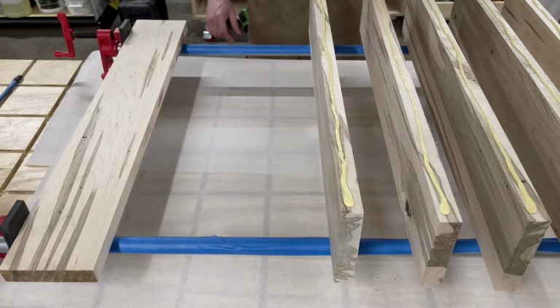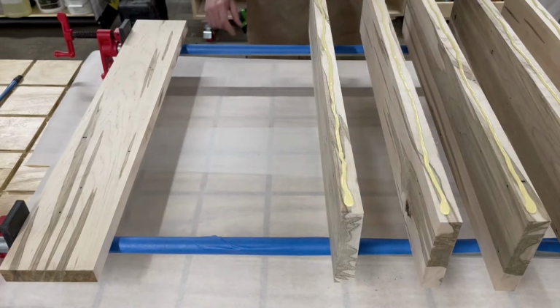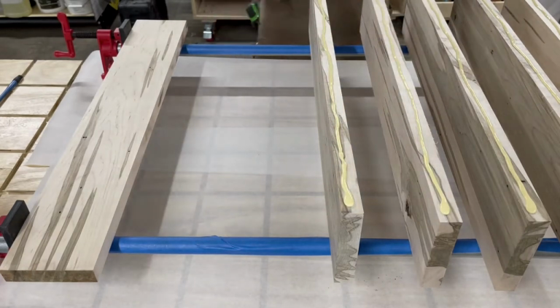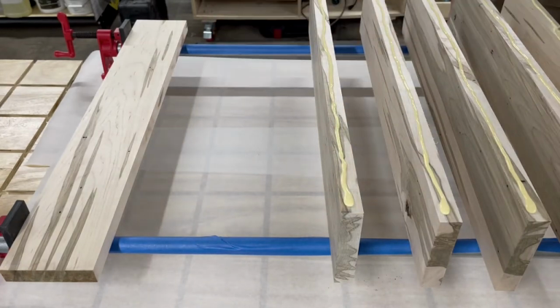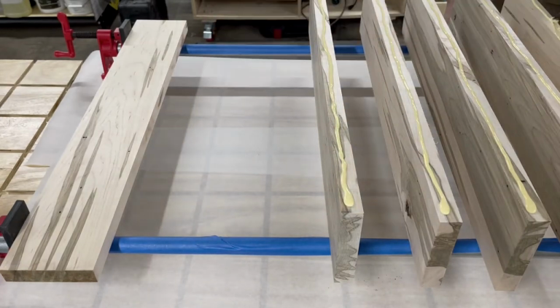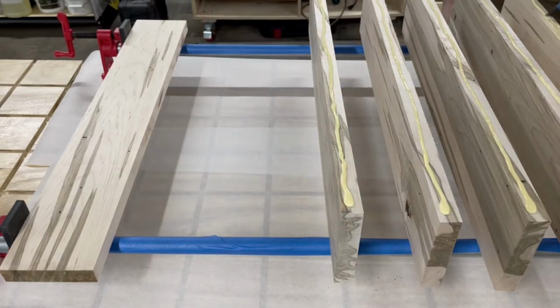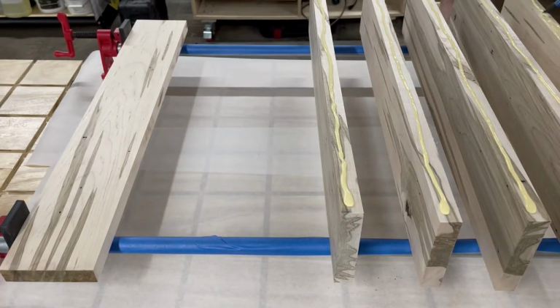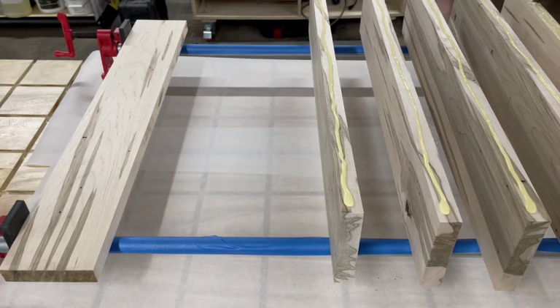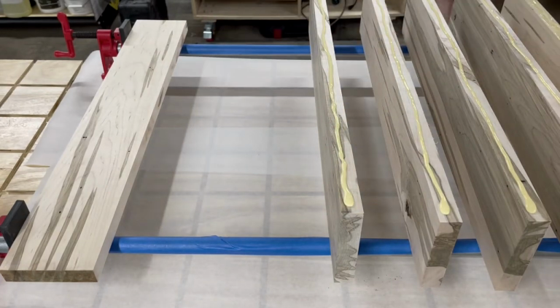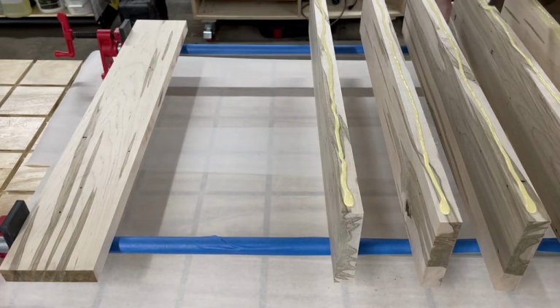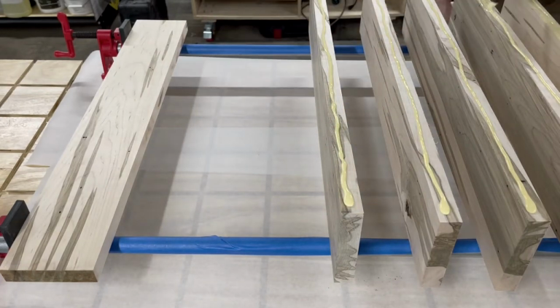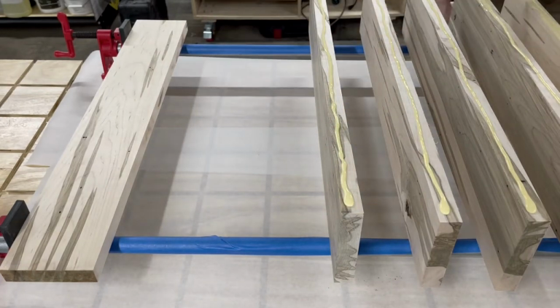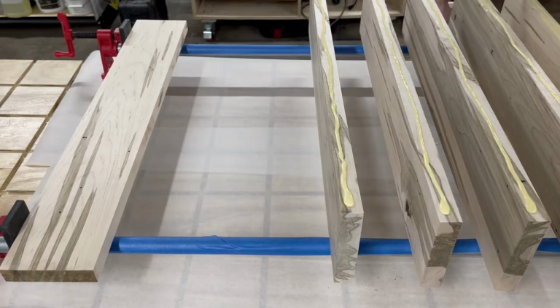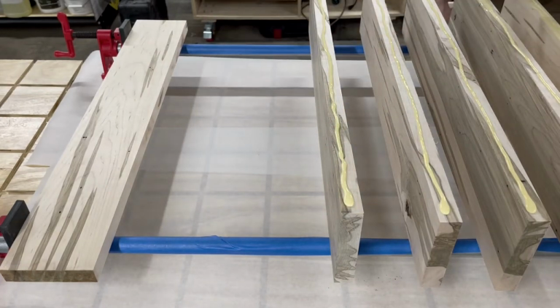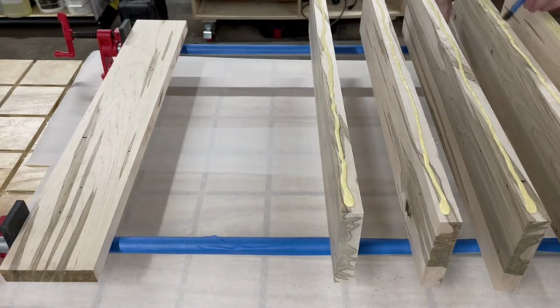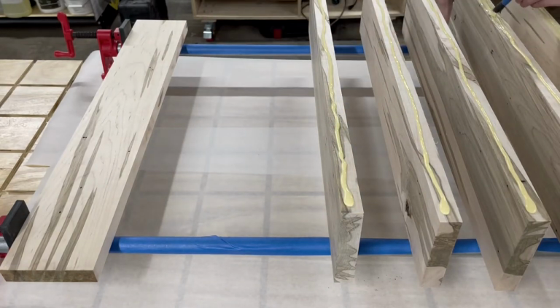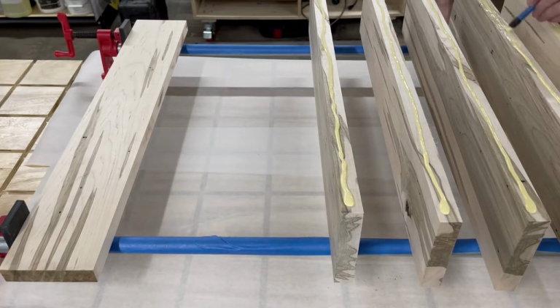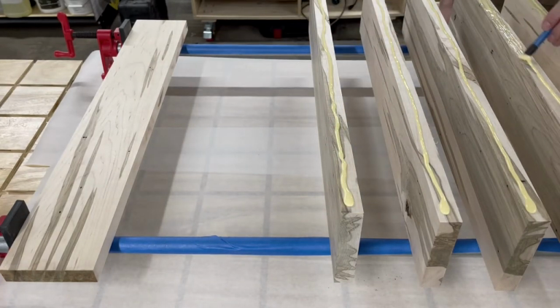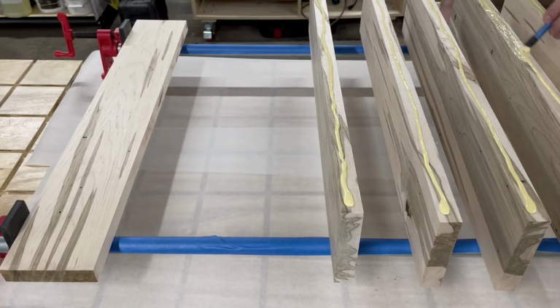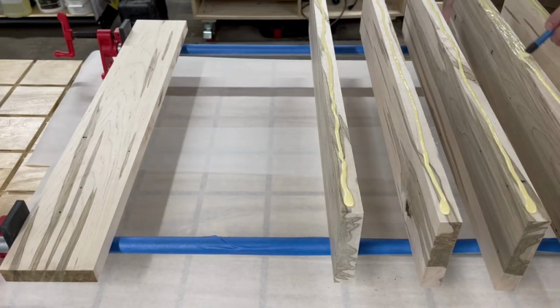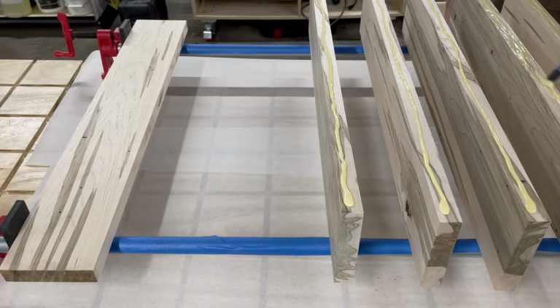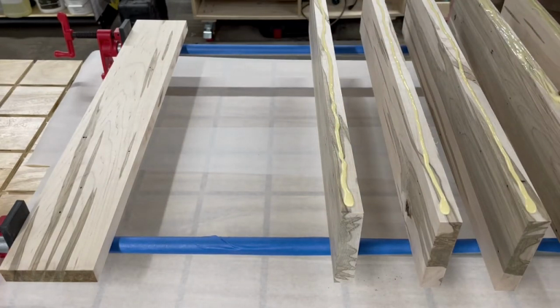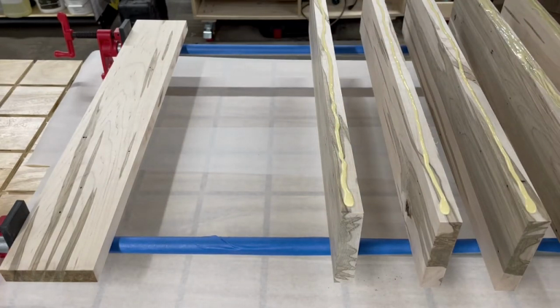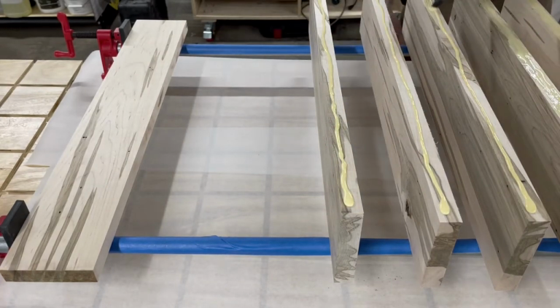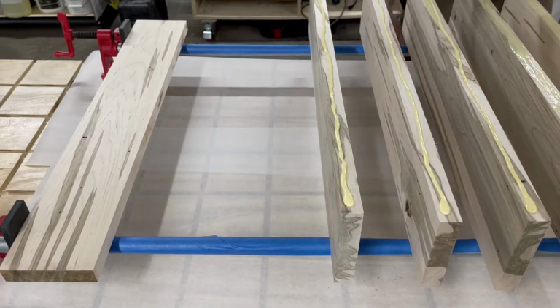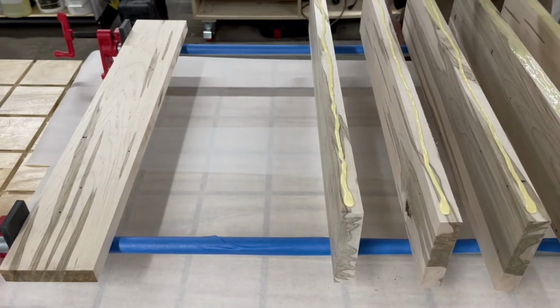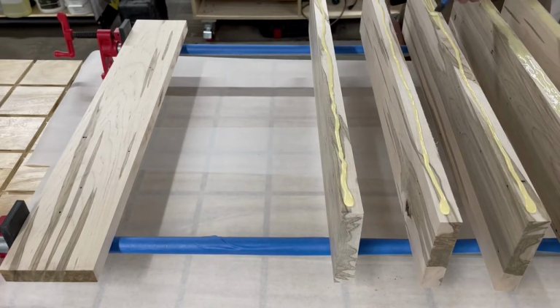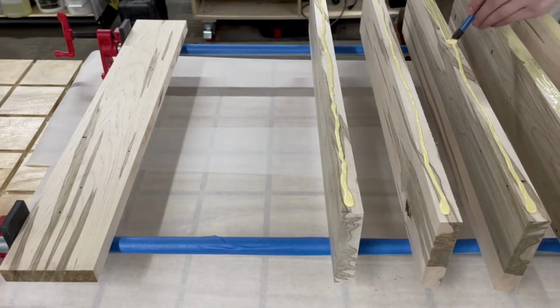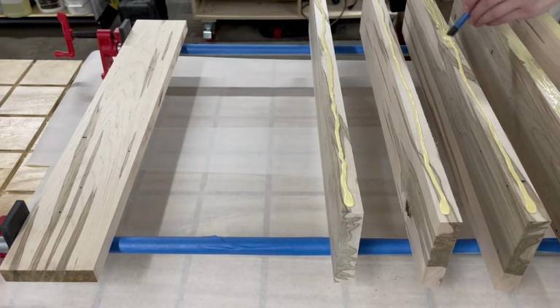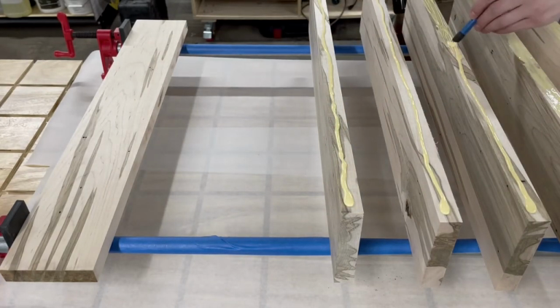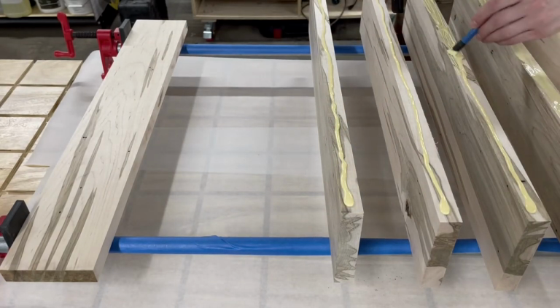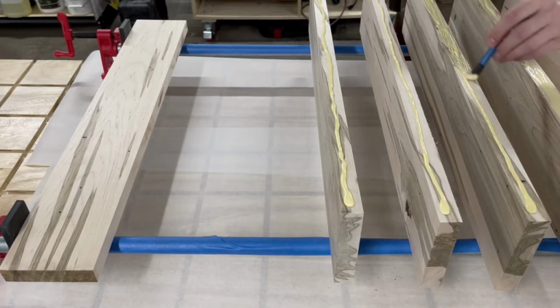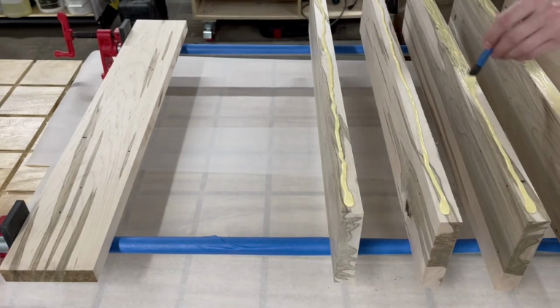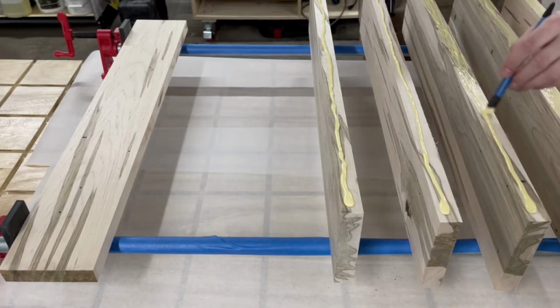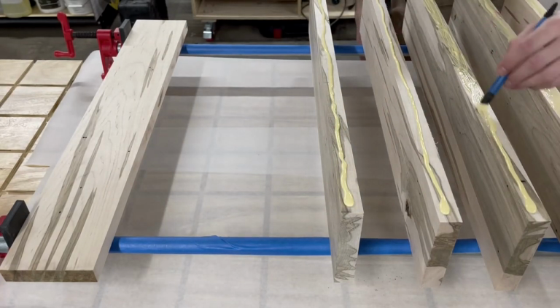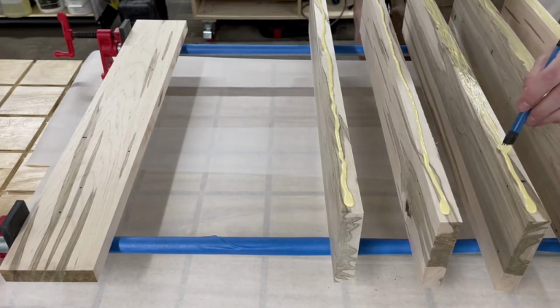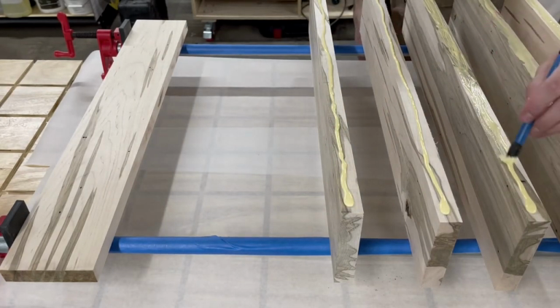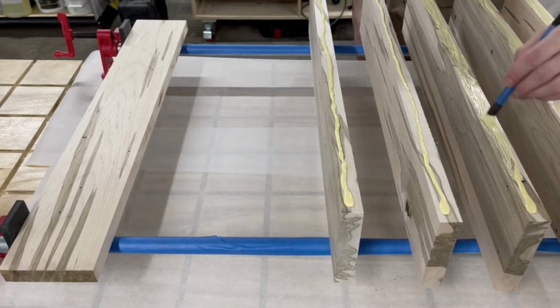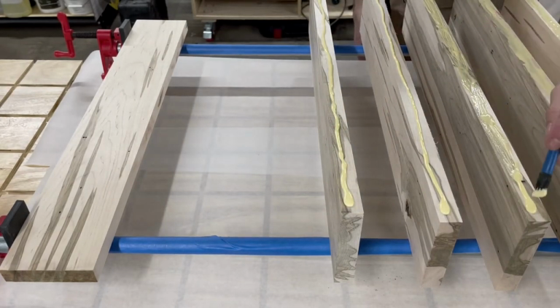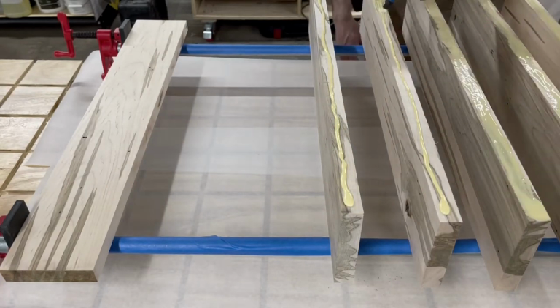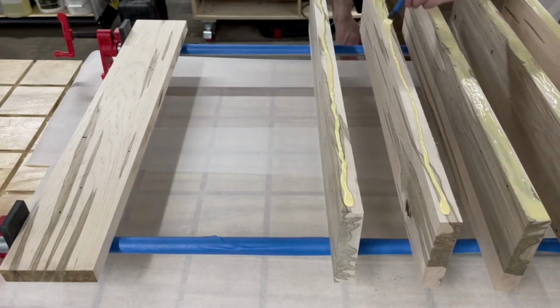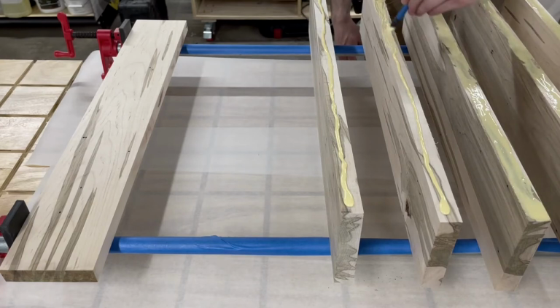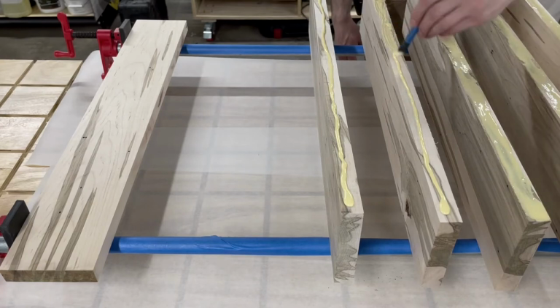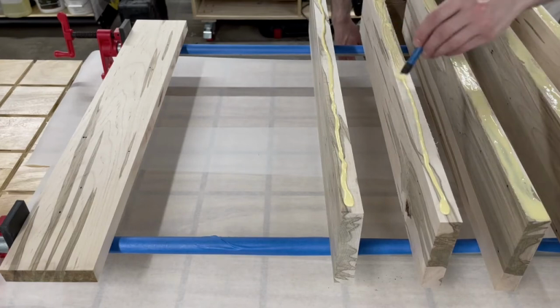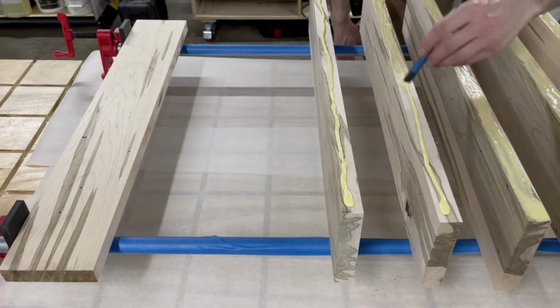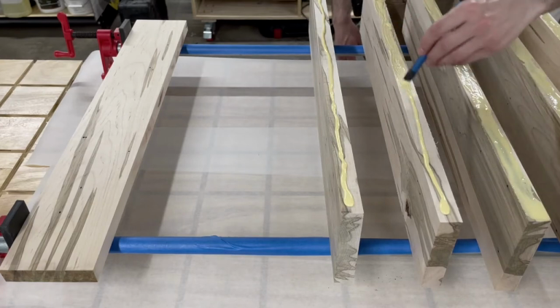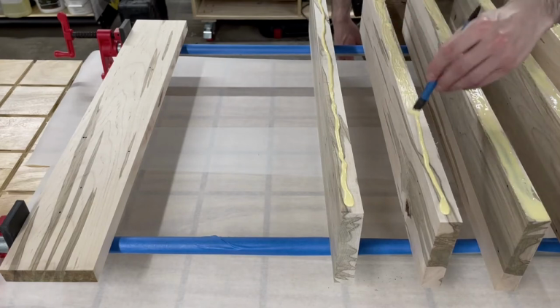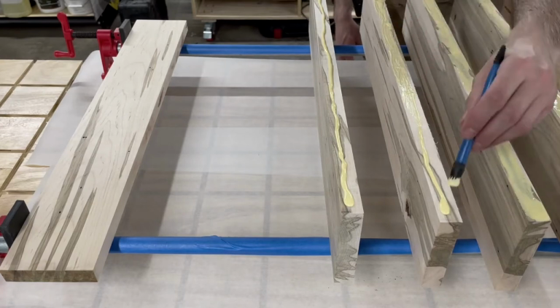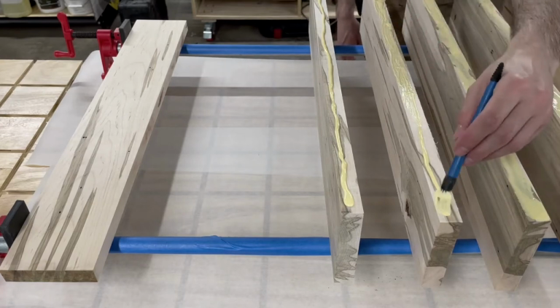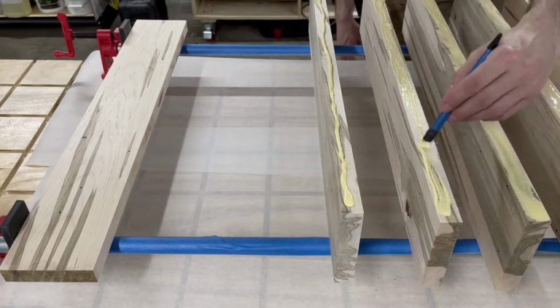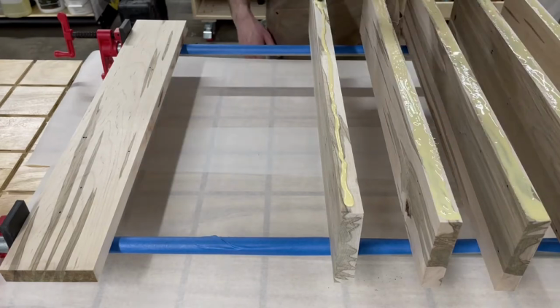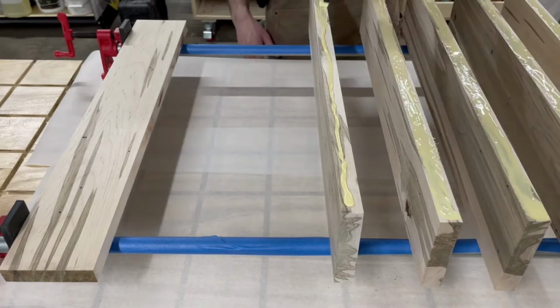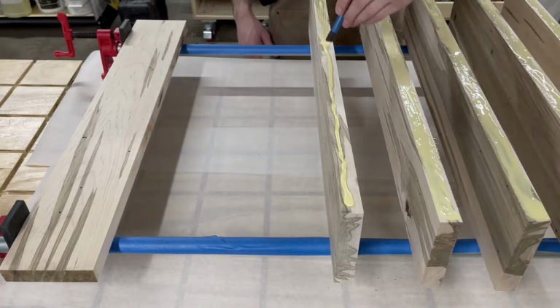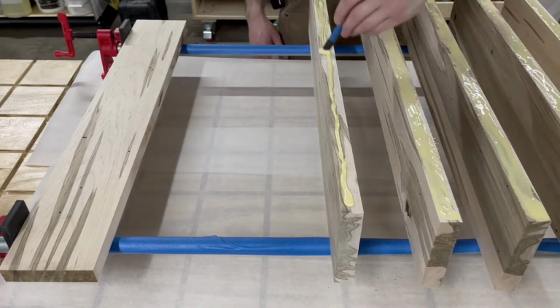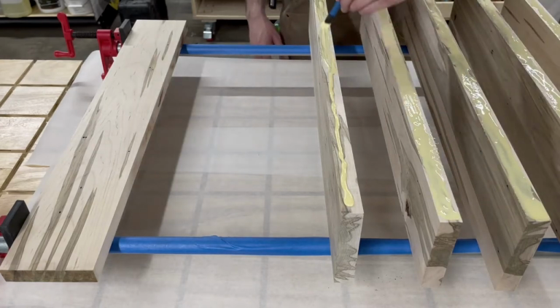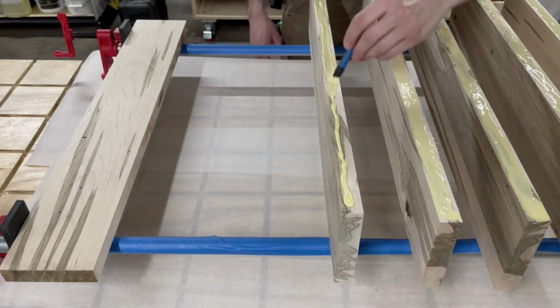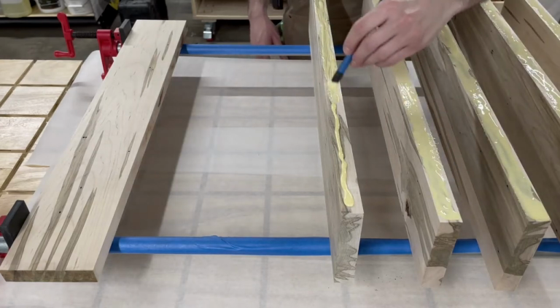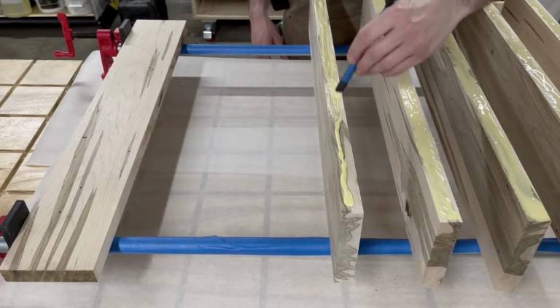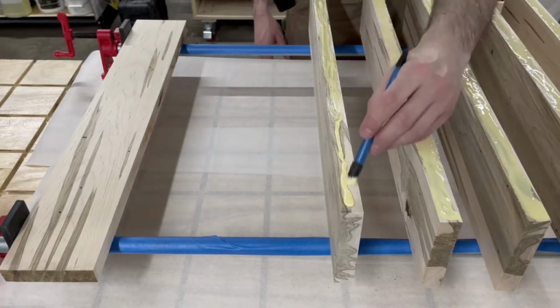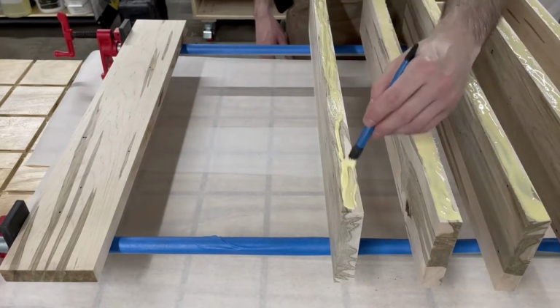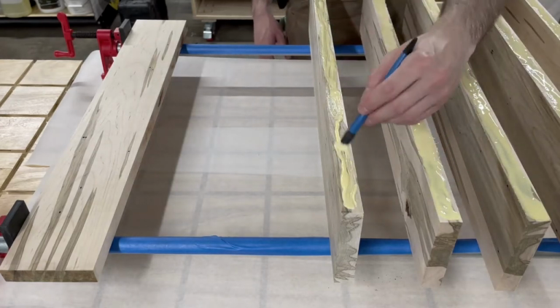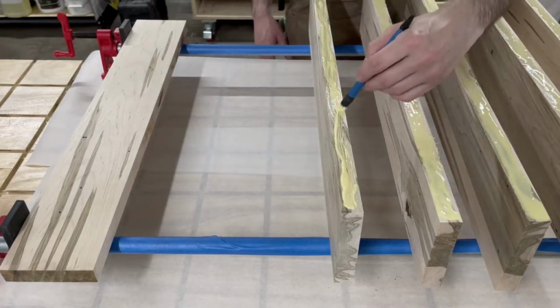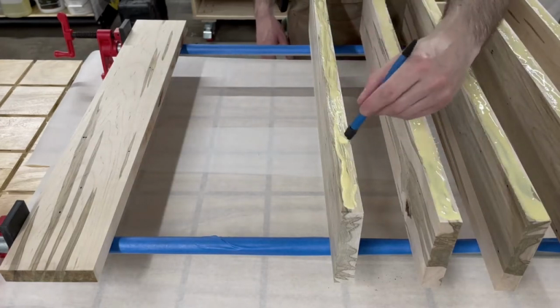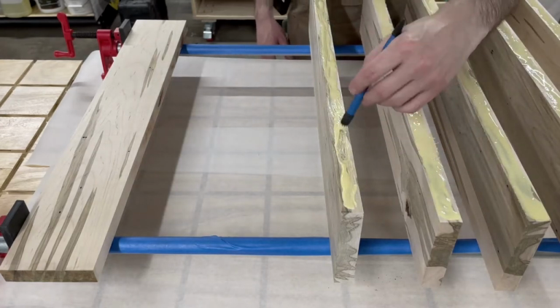You've probably seen other woodworkers use these silicone brushes — let me just be one more person to tell you how great they are and encourage you to get some.